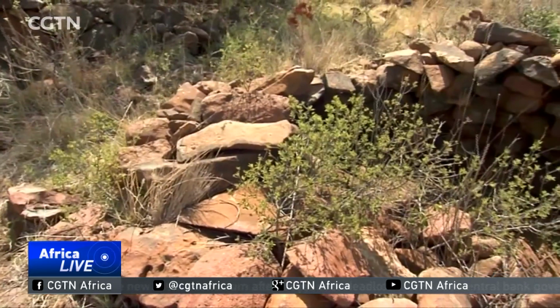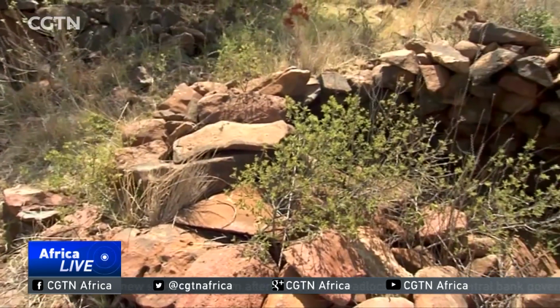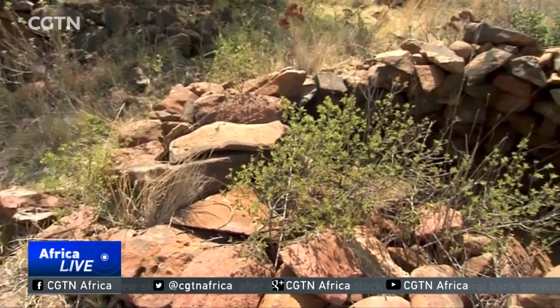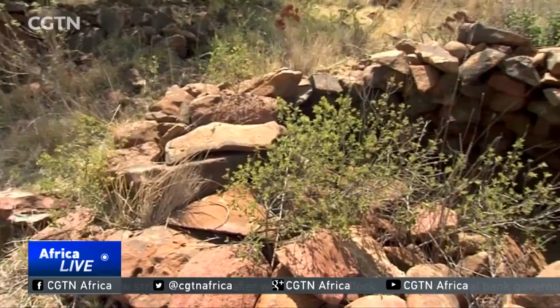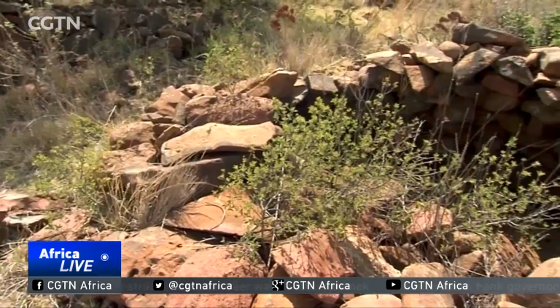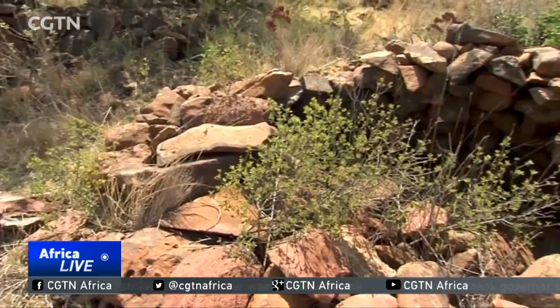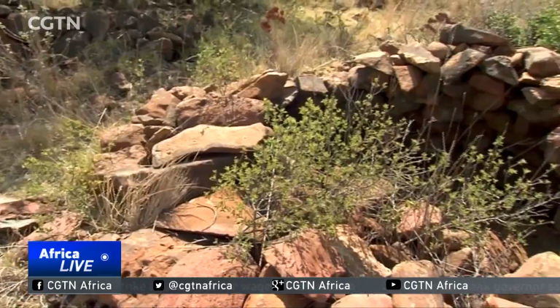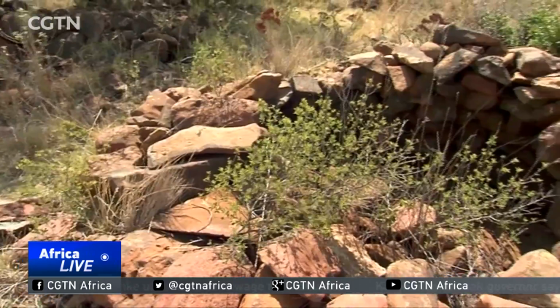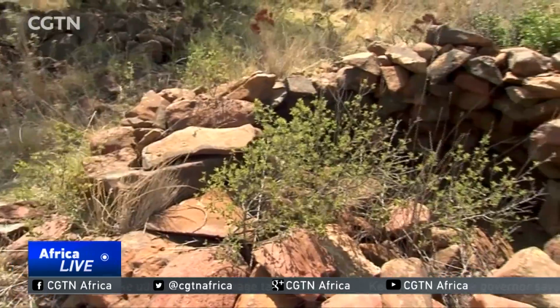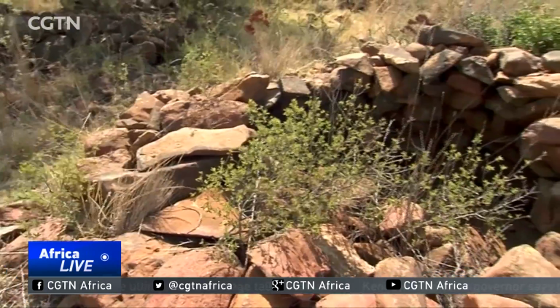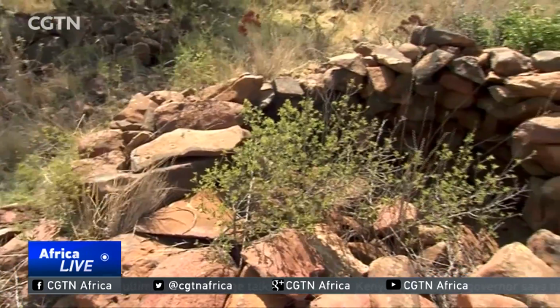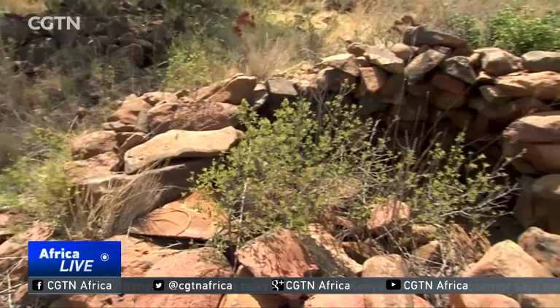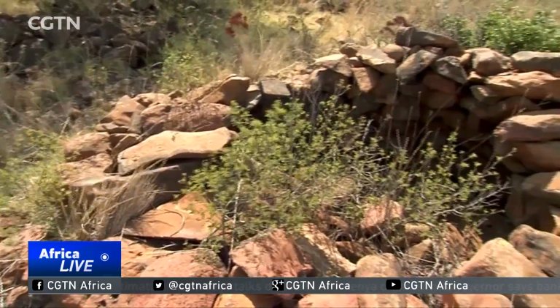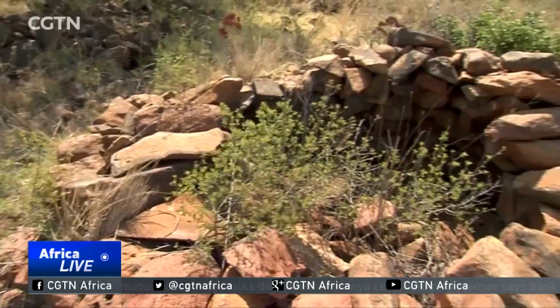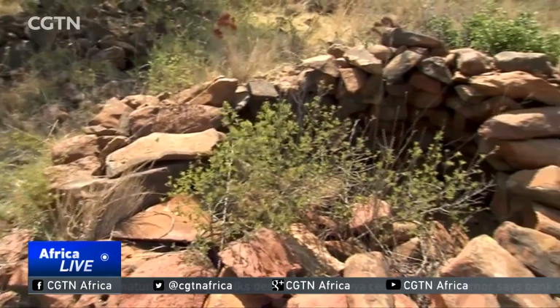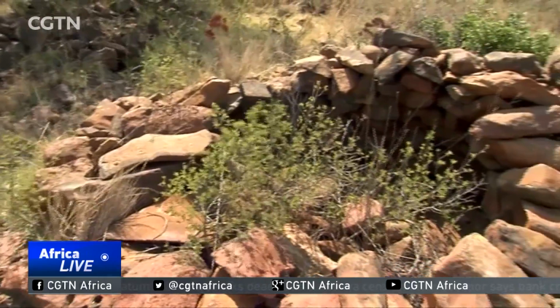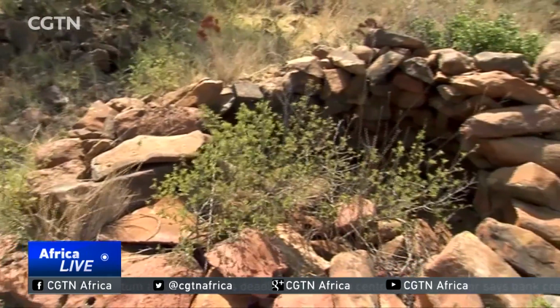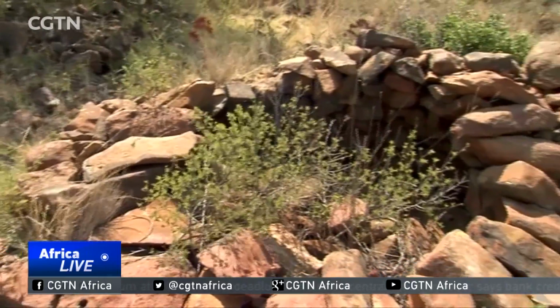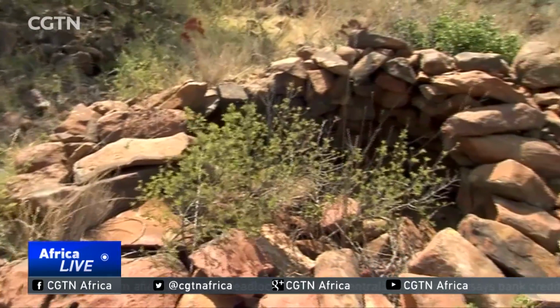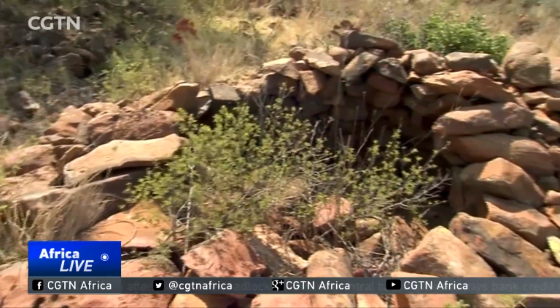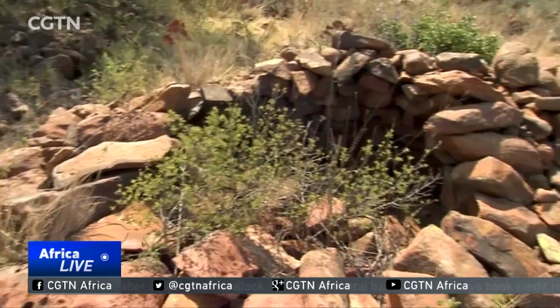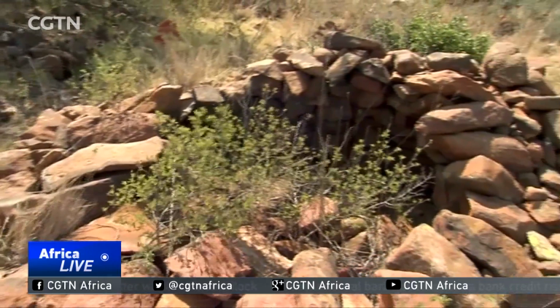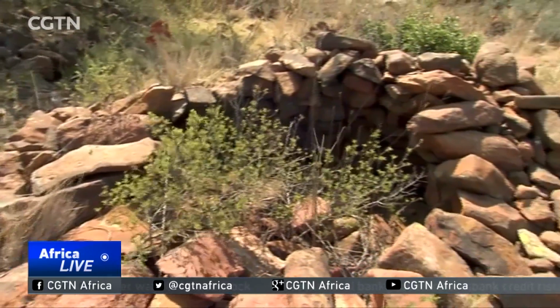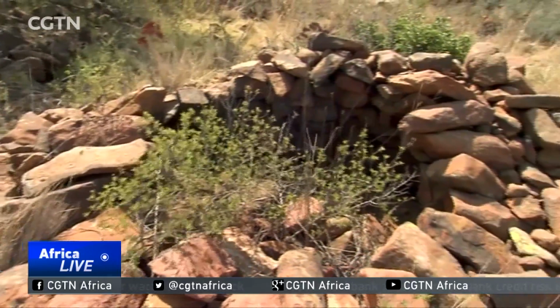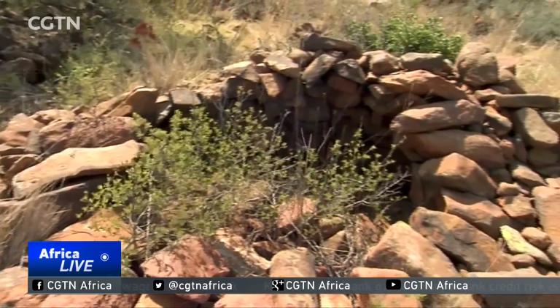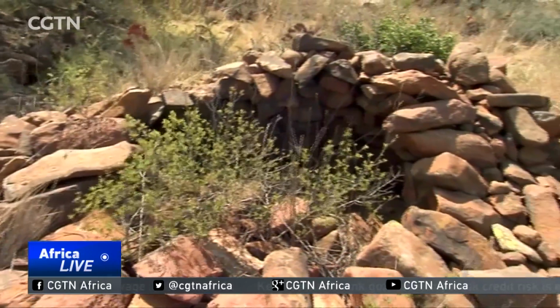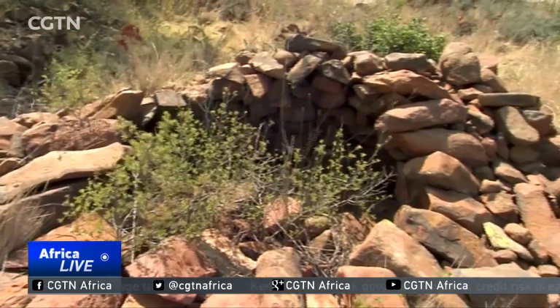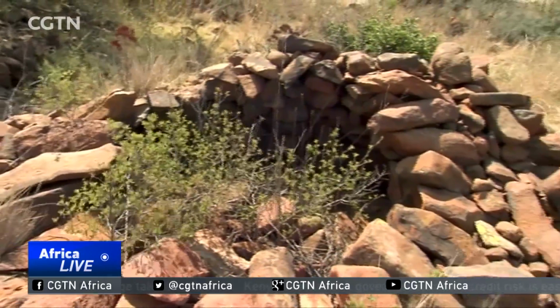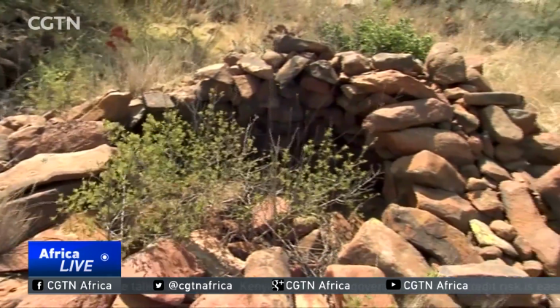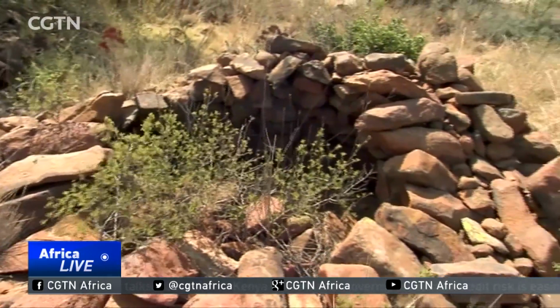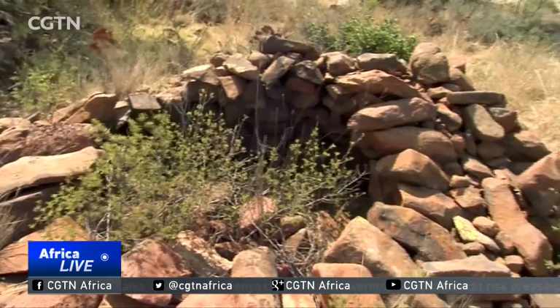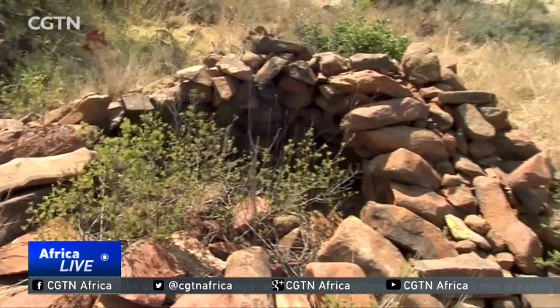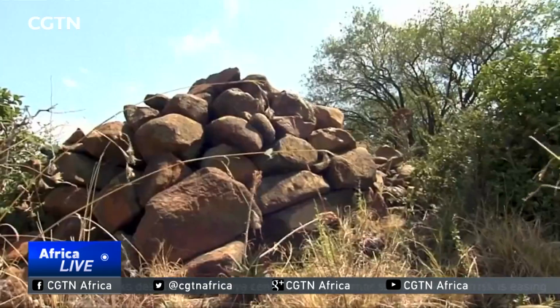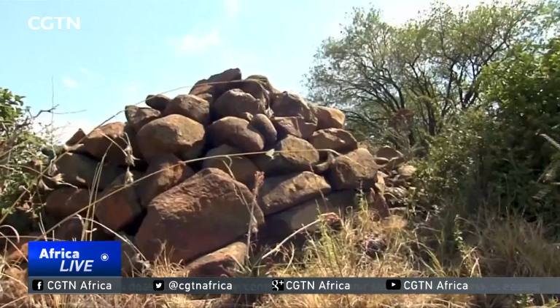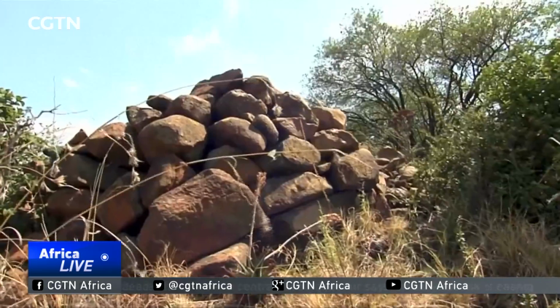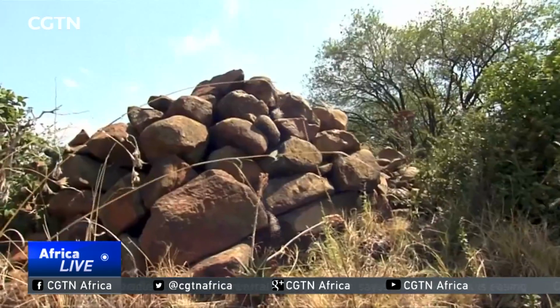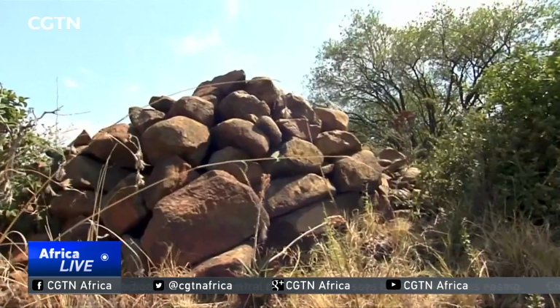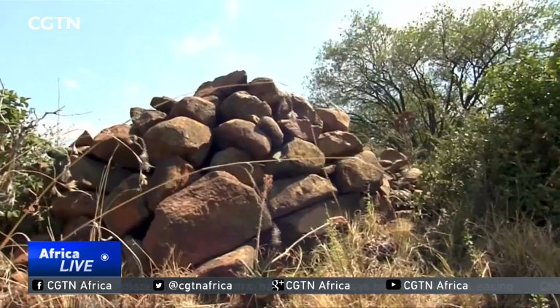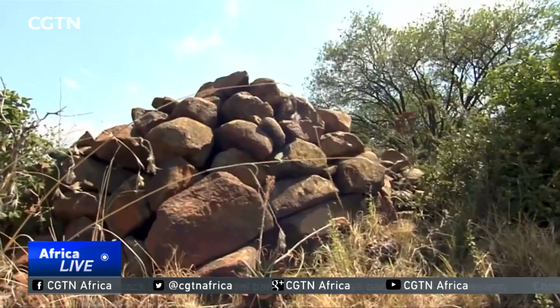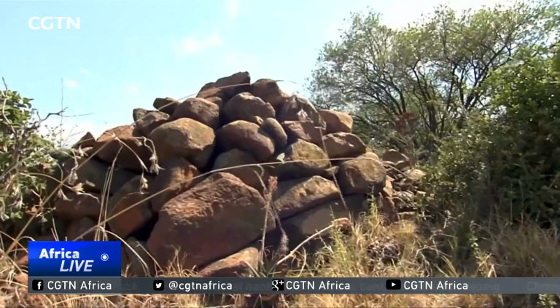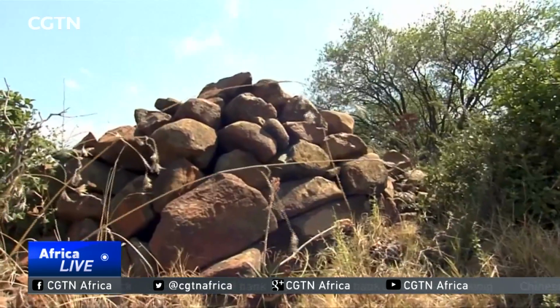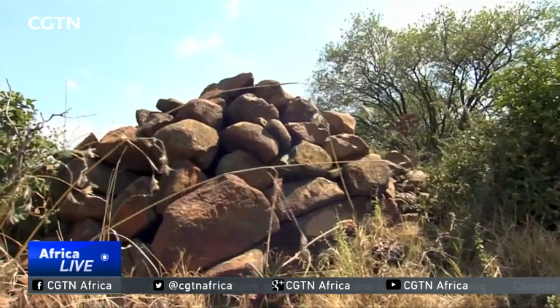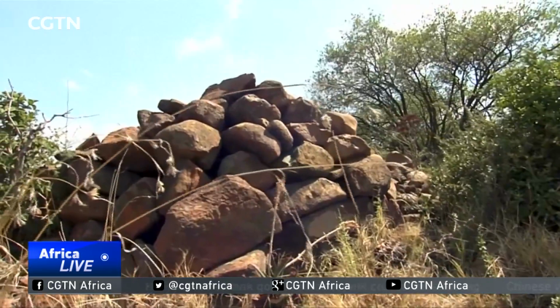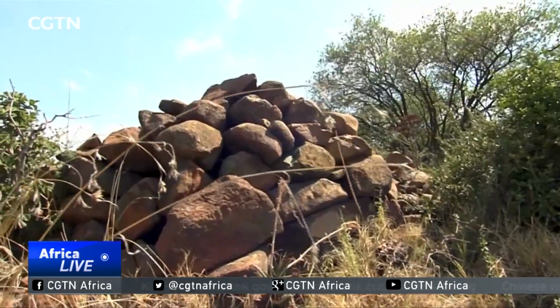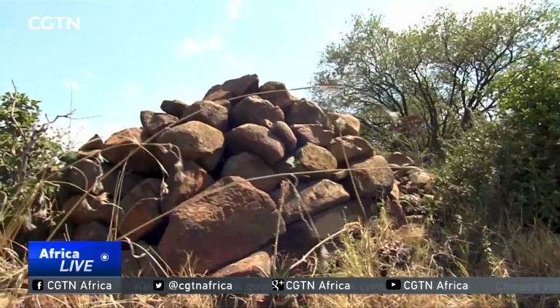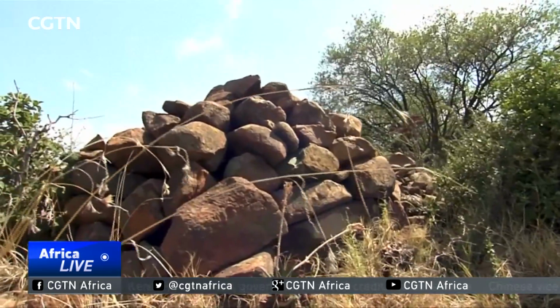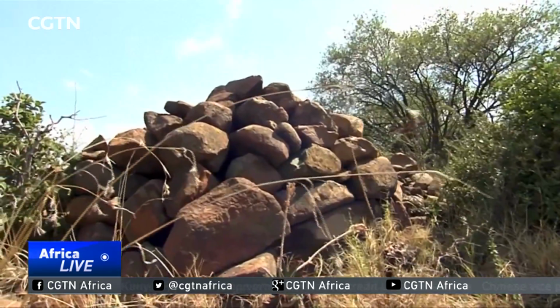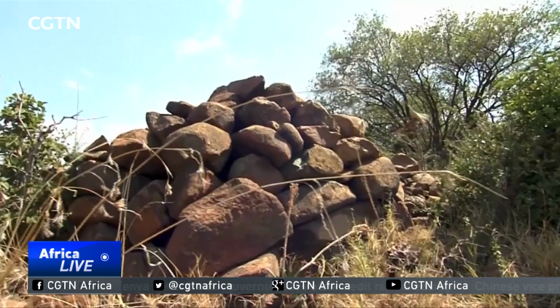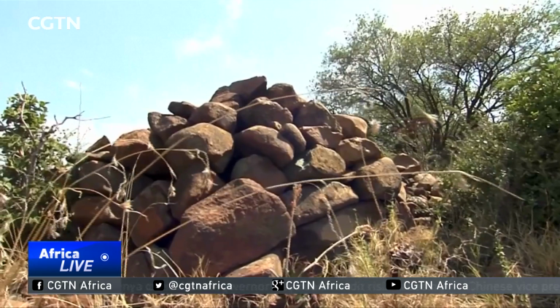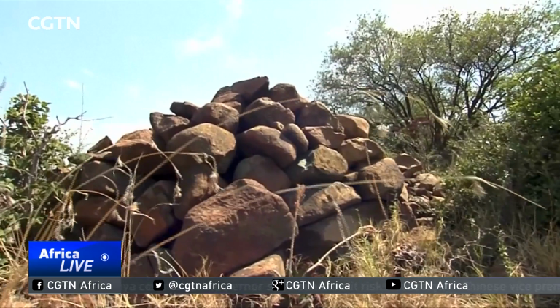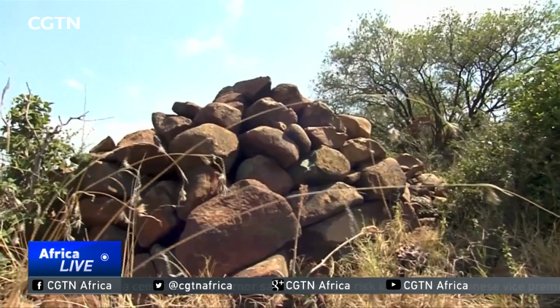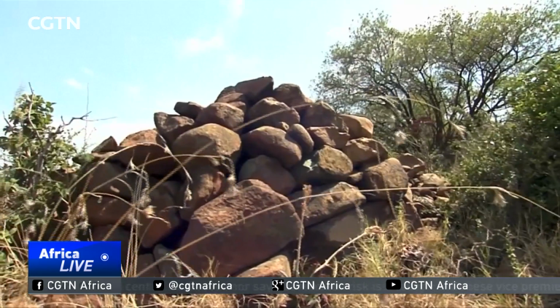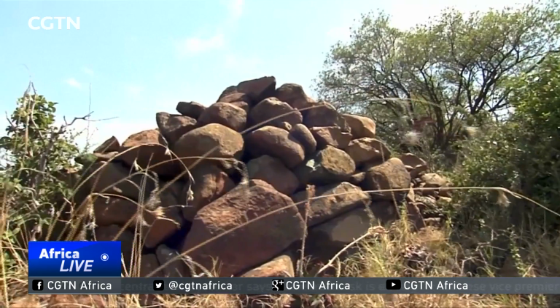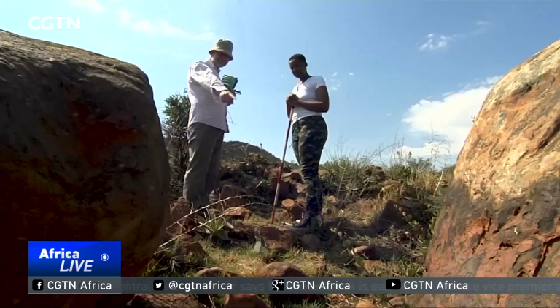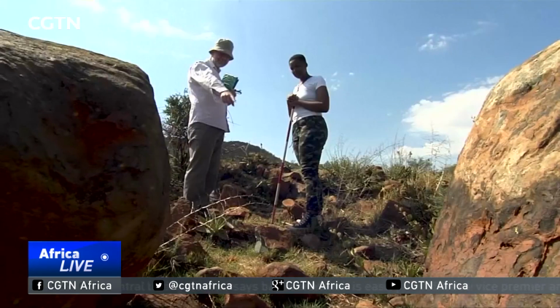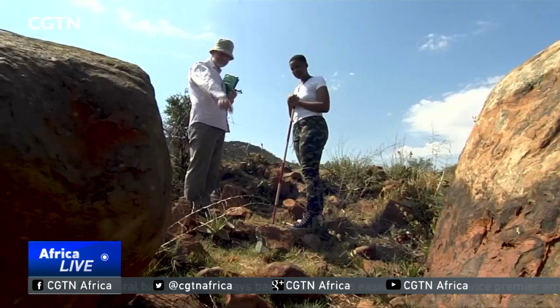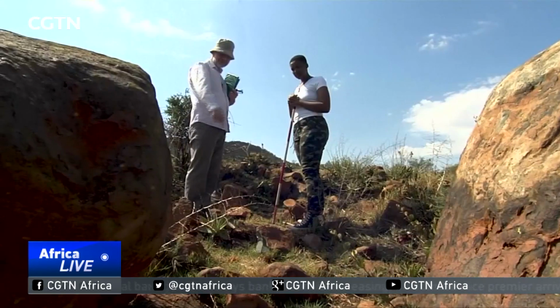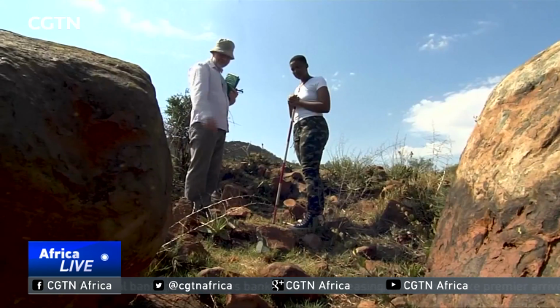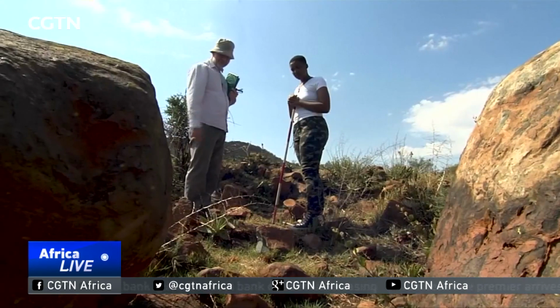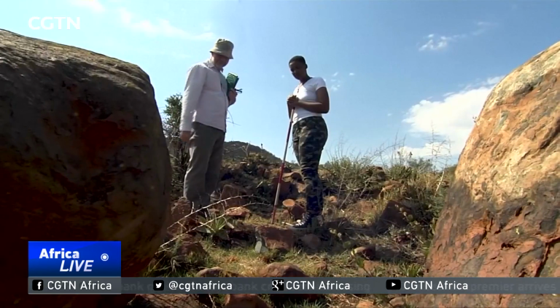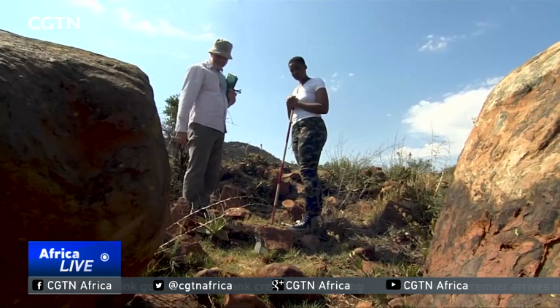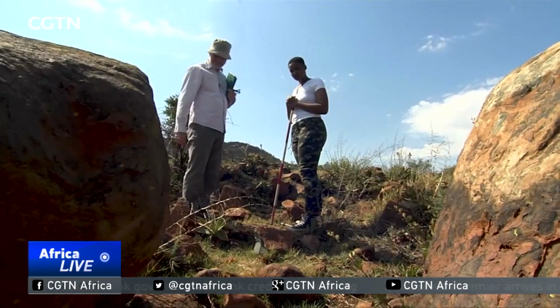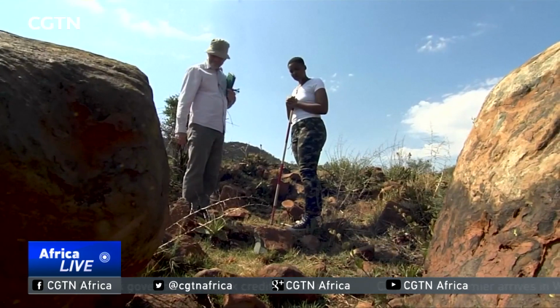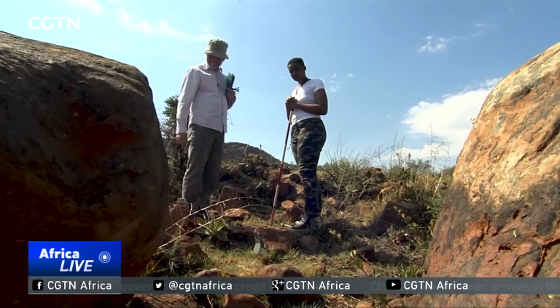Kweneng is believed to have been destroyed in the 19th century after years of conflict. Nol Mokugu, CGTN.